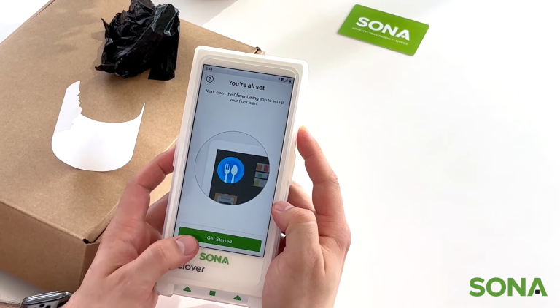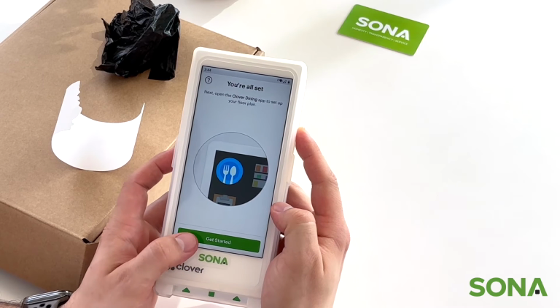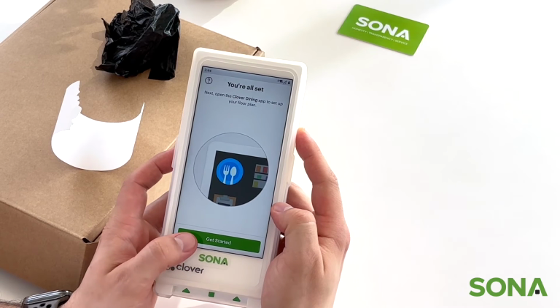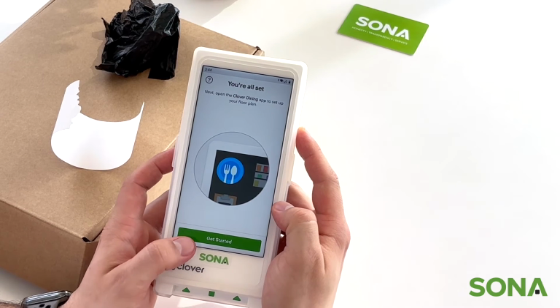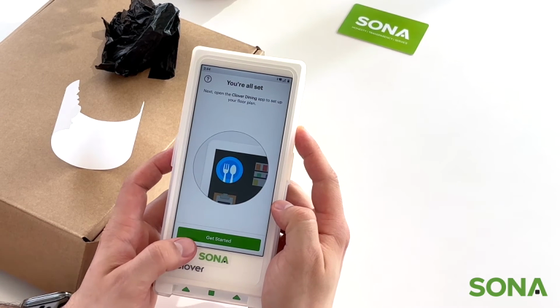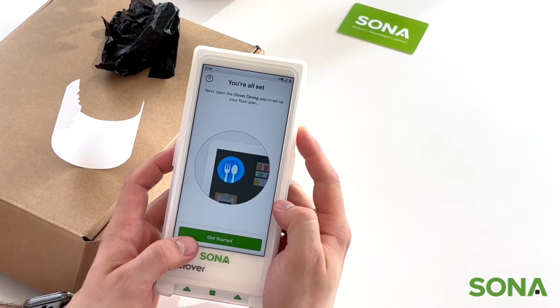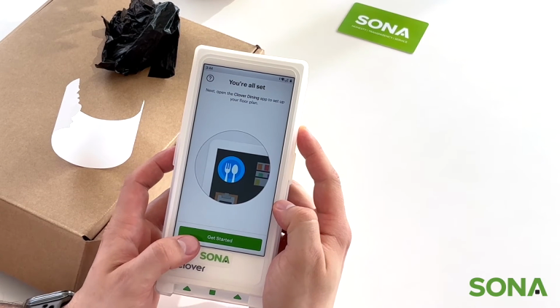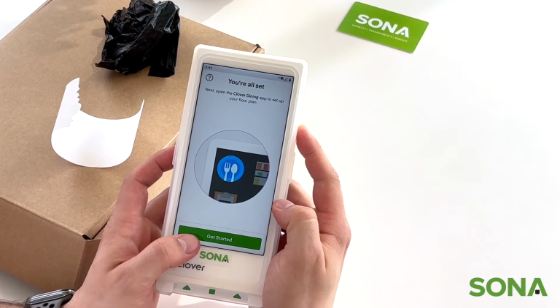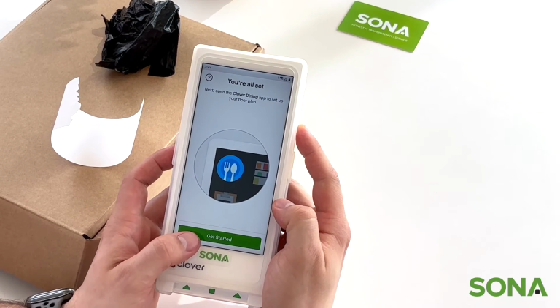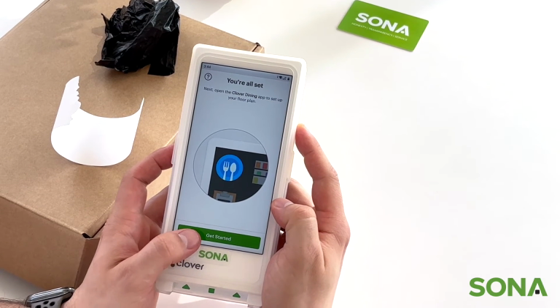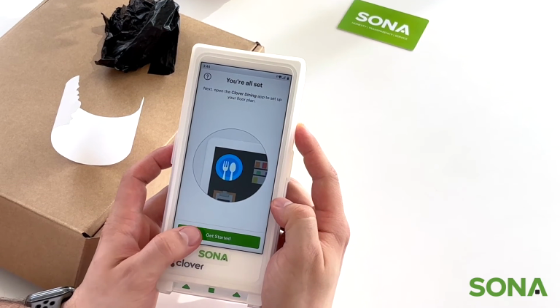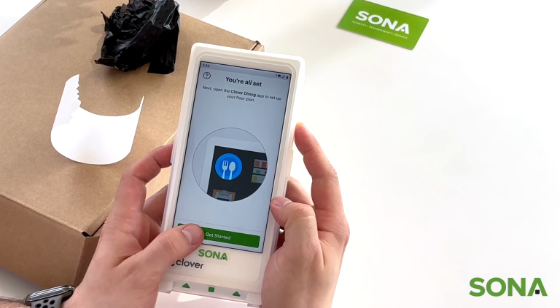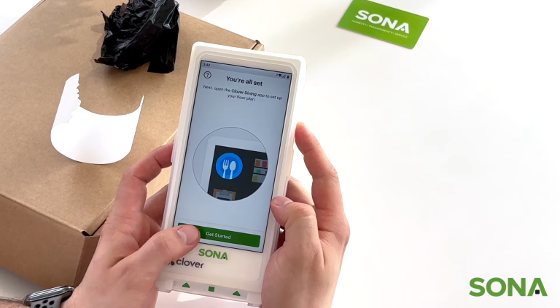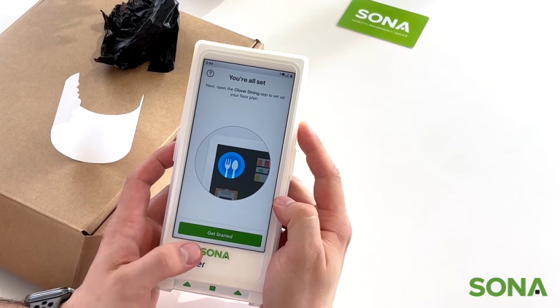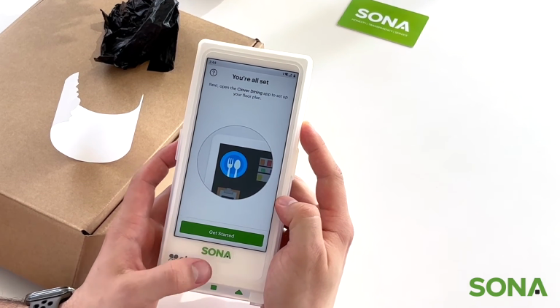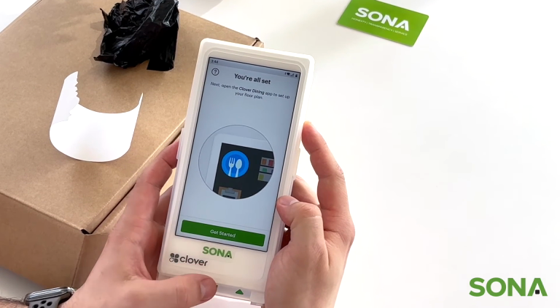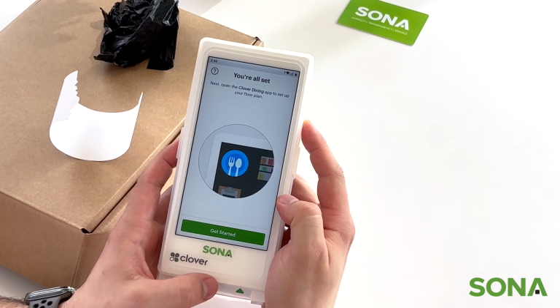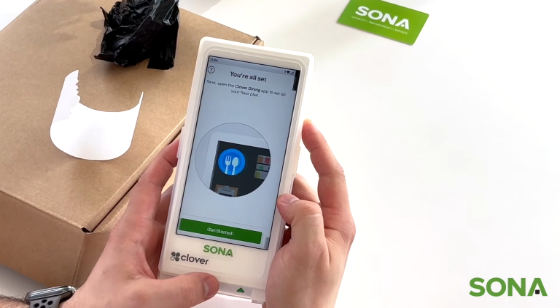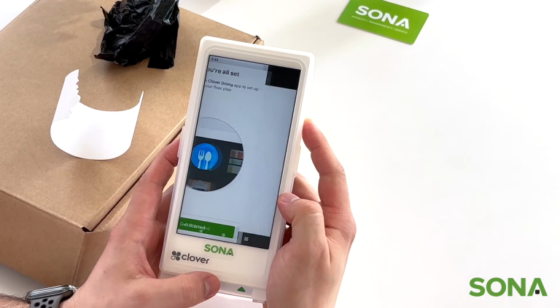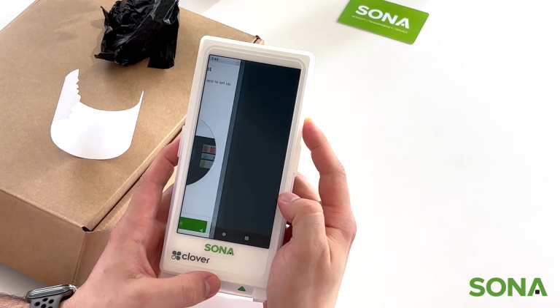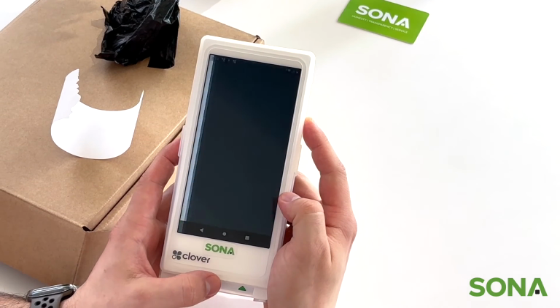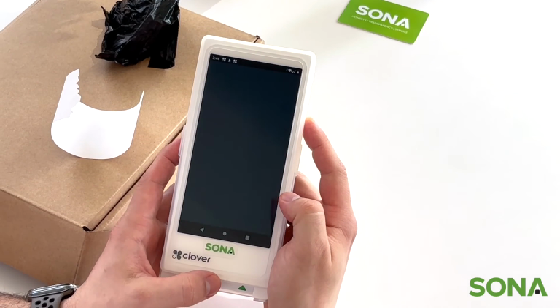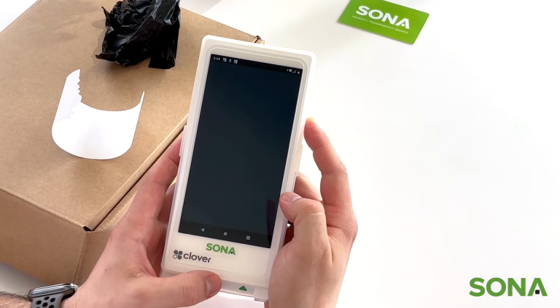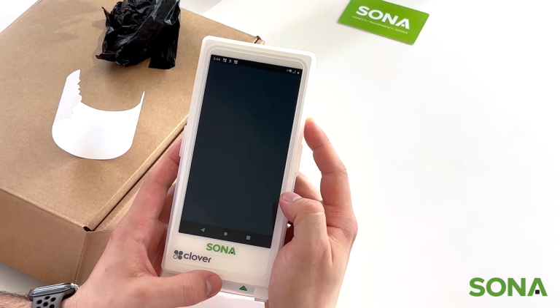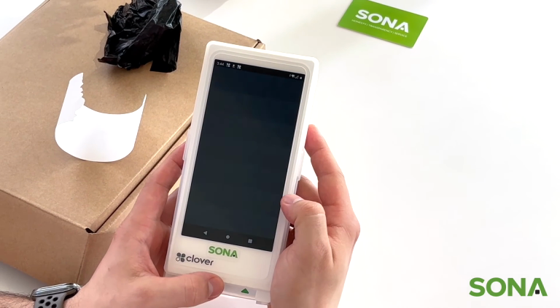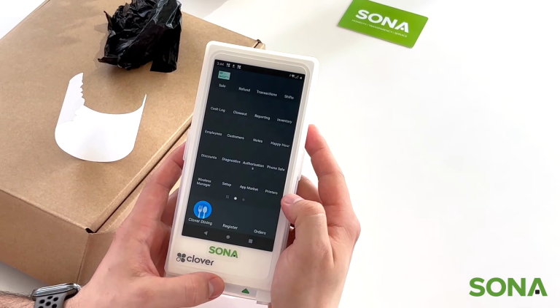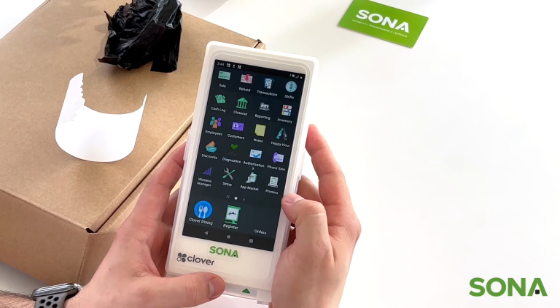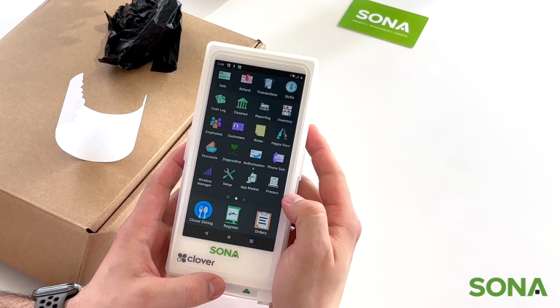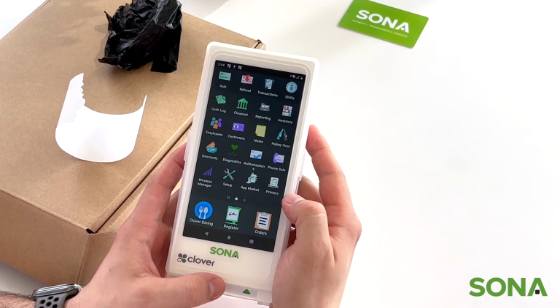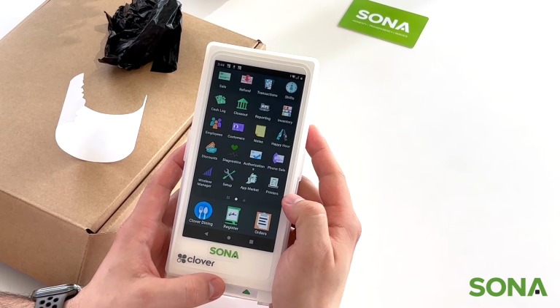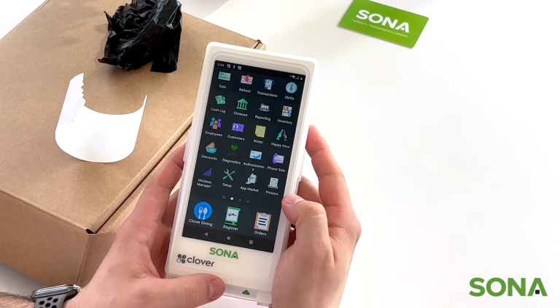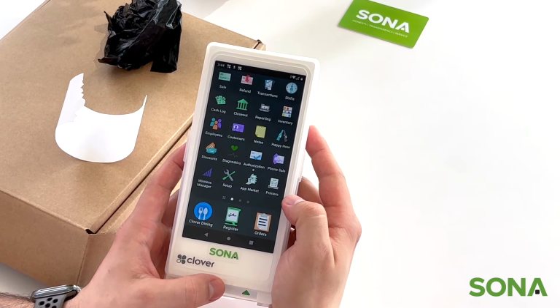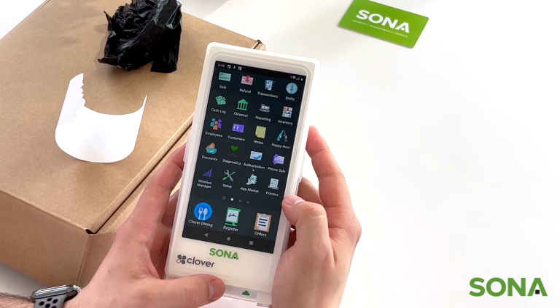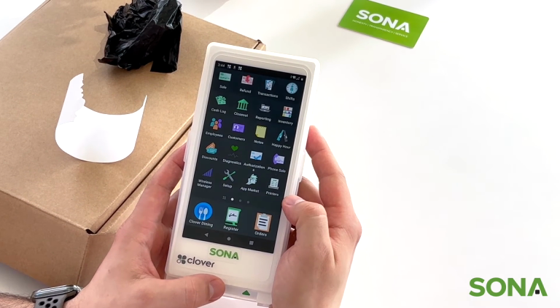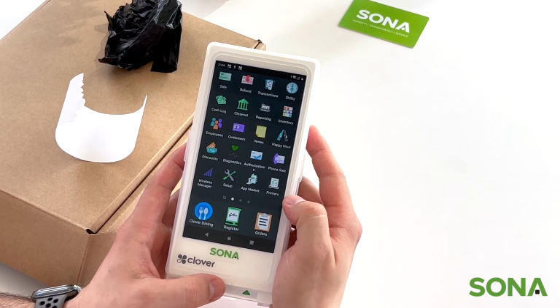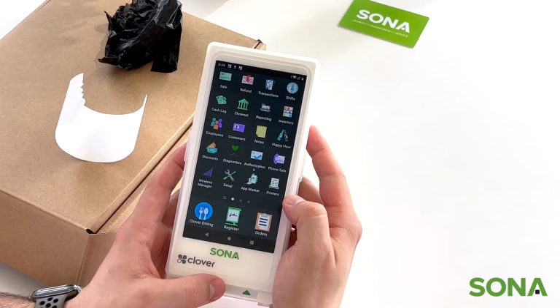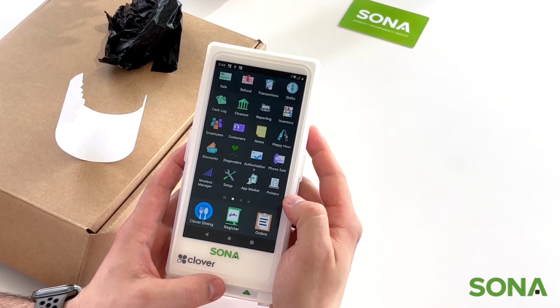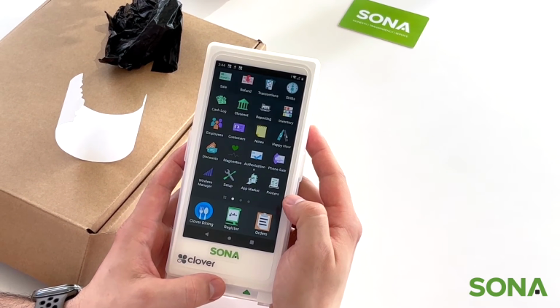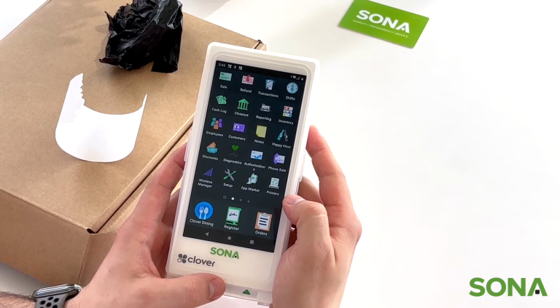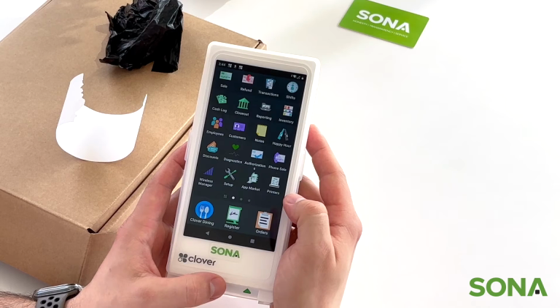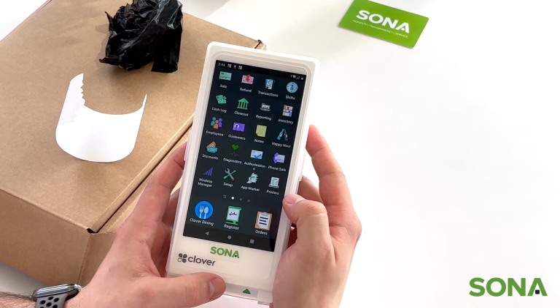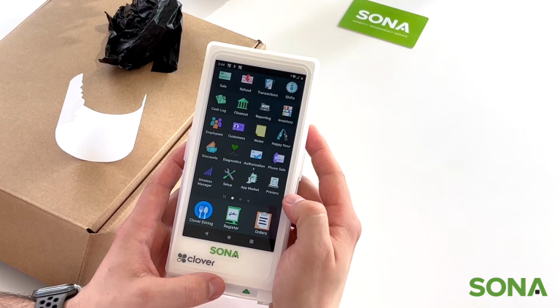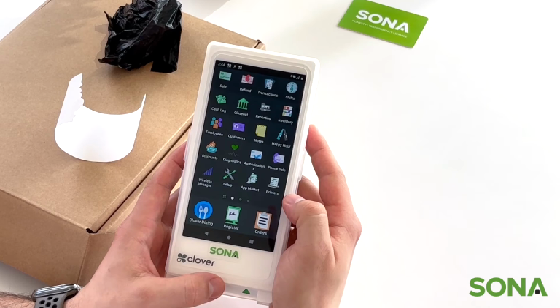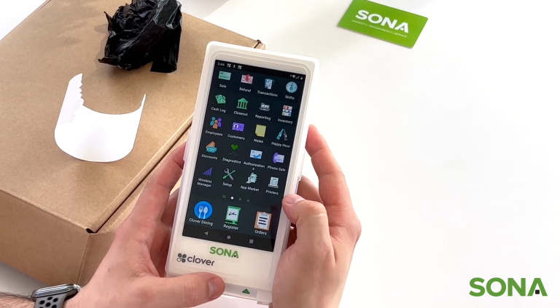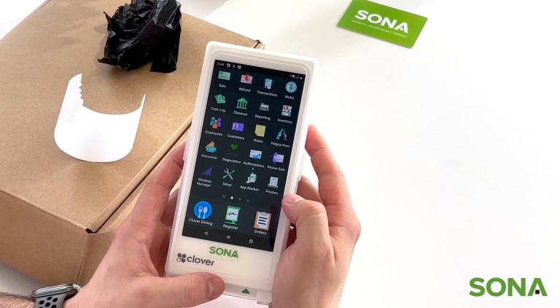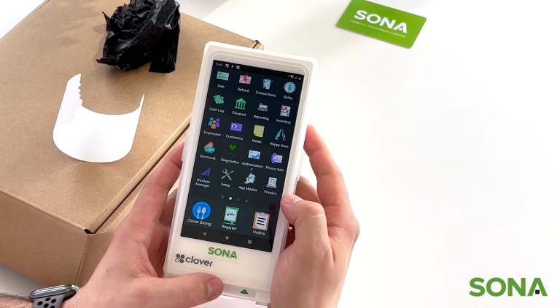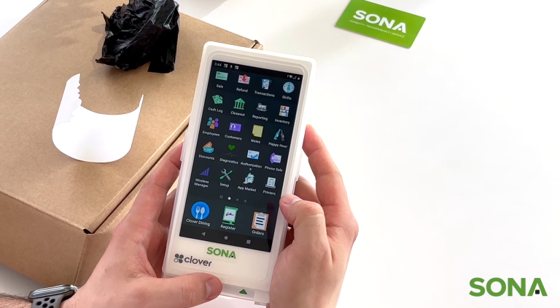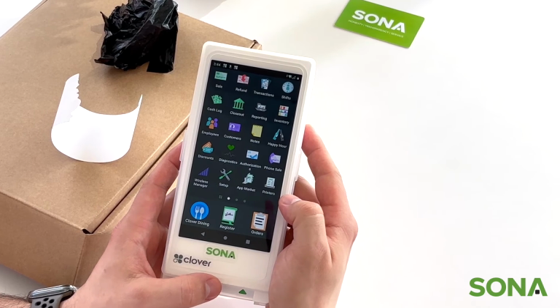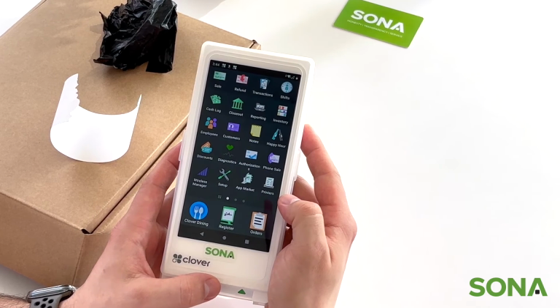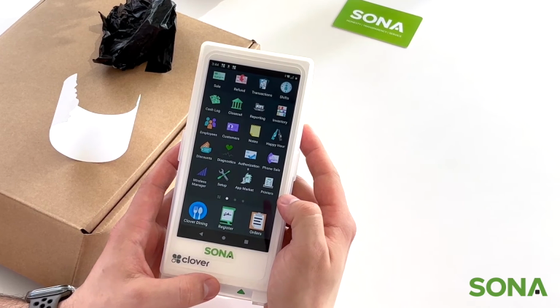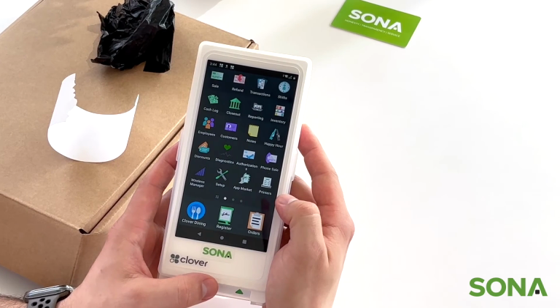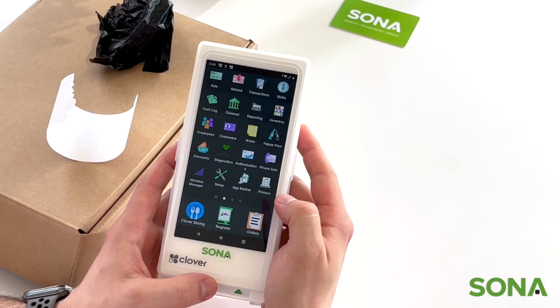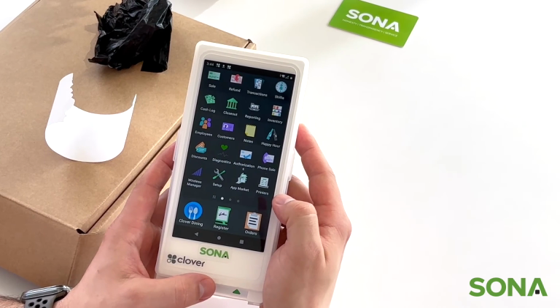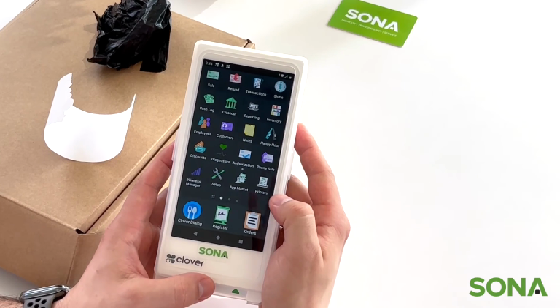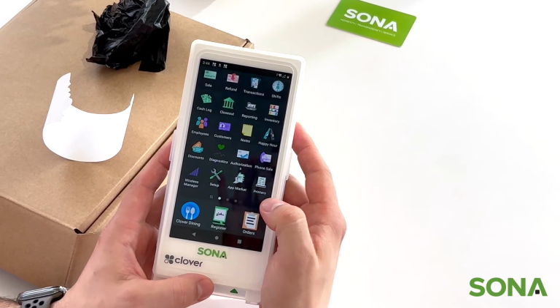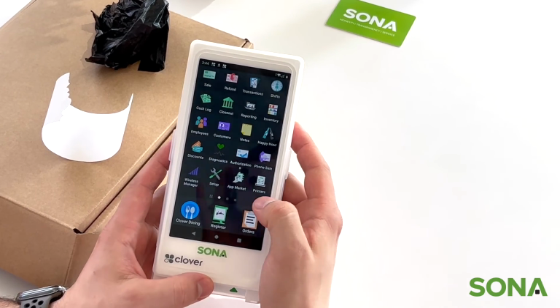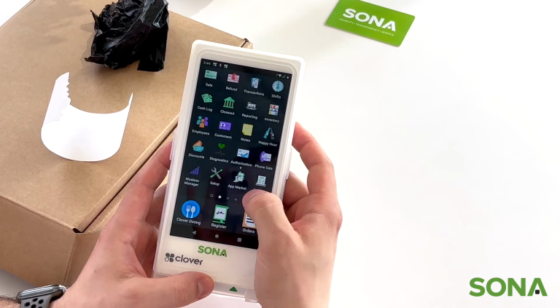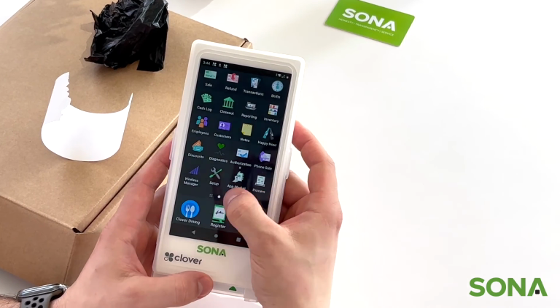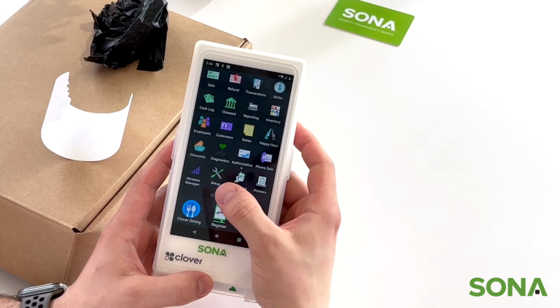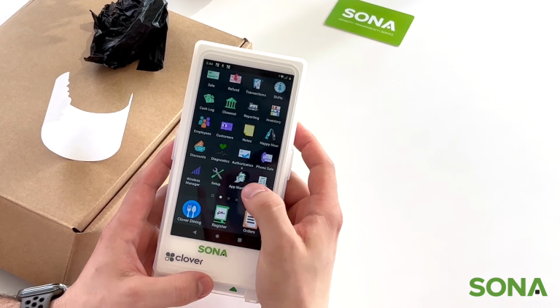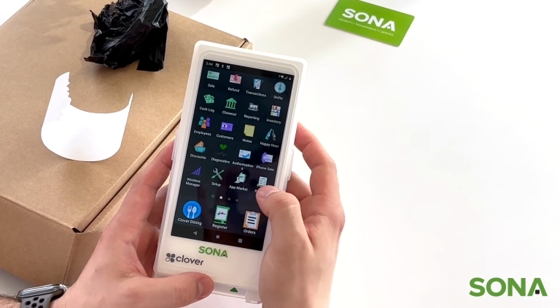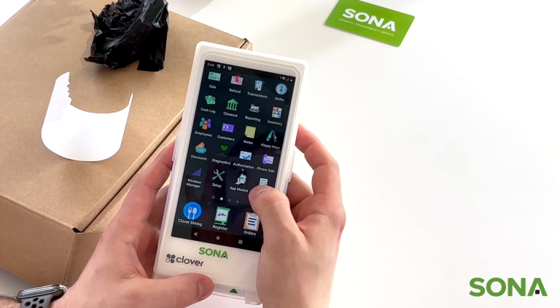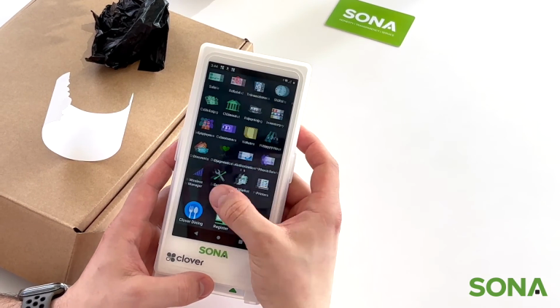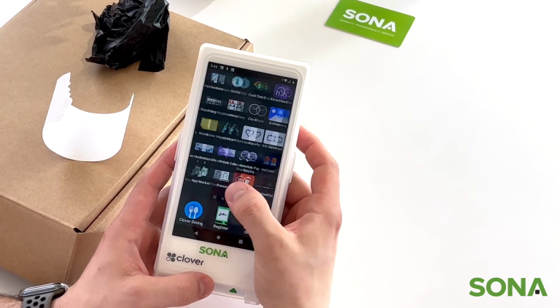And then get started. And this is the homepage to your Clover Flex with all your apps.